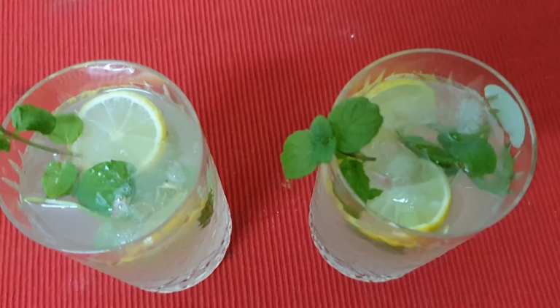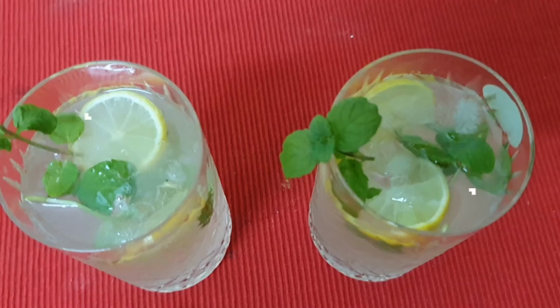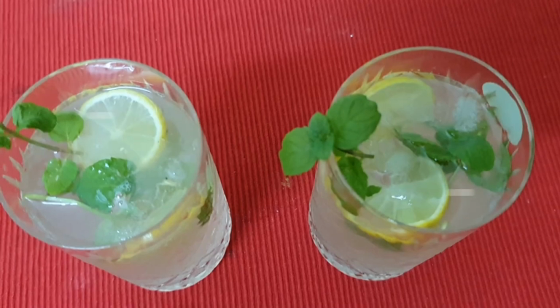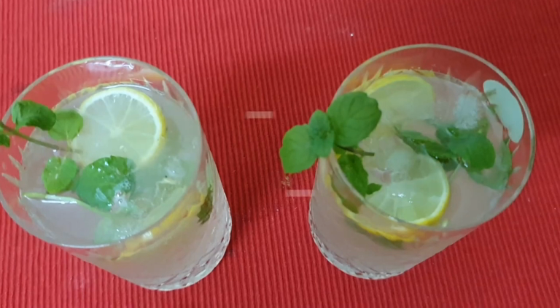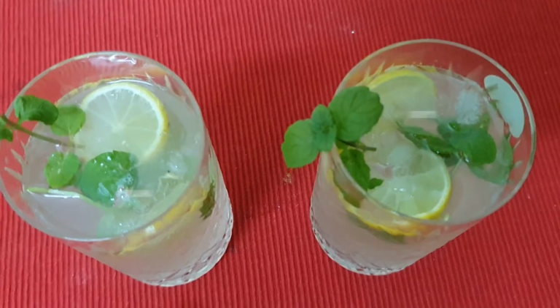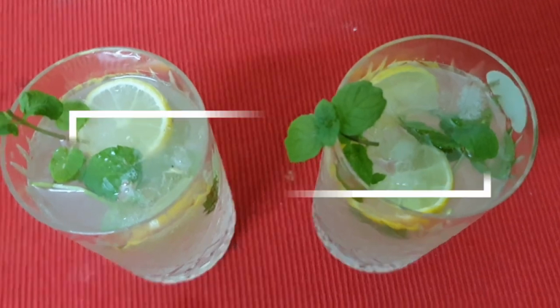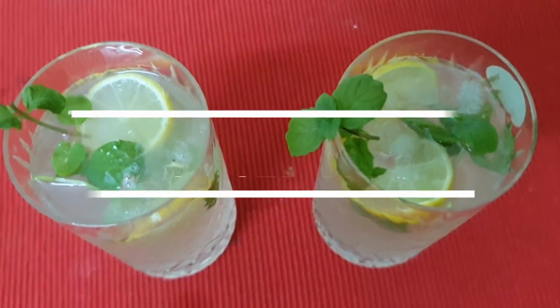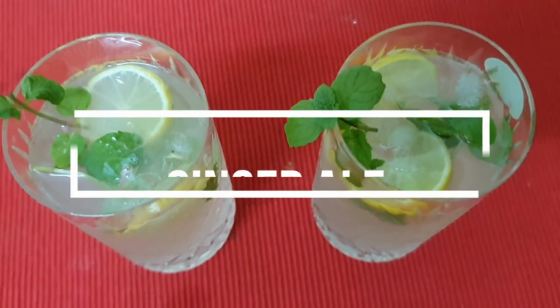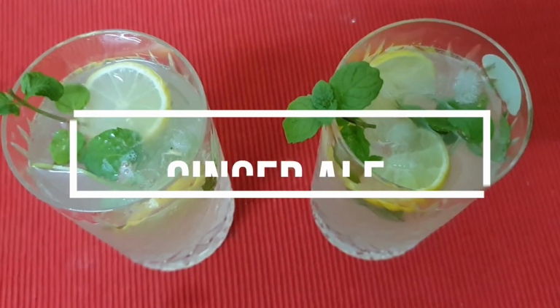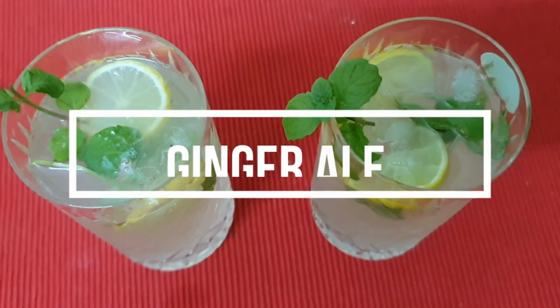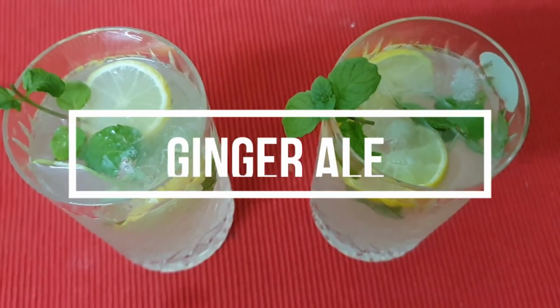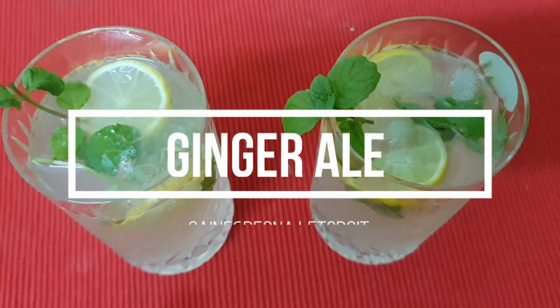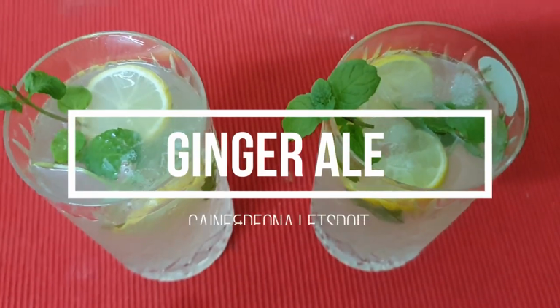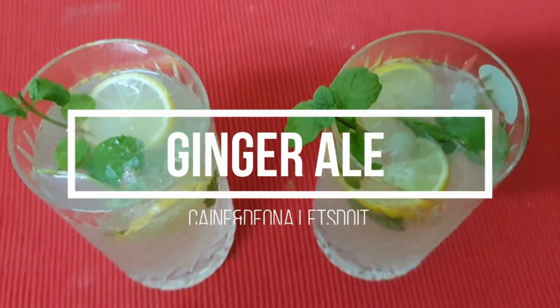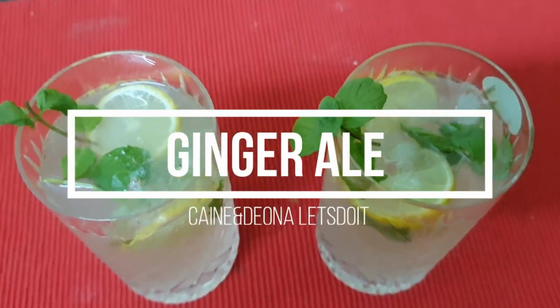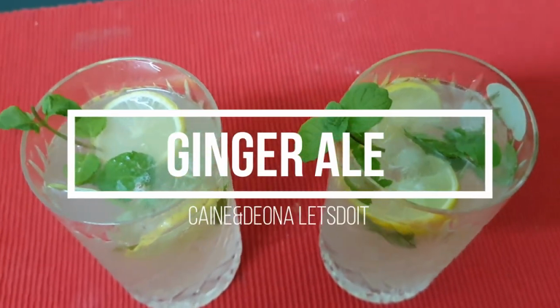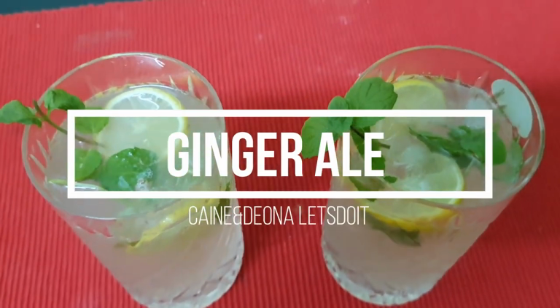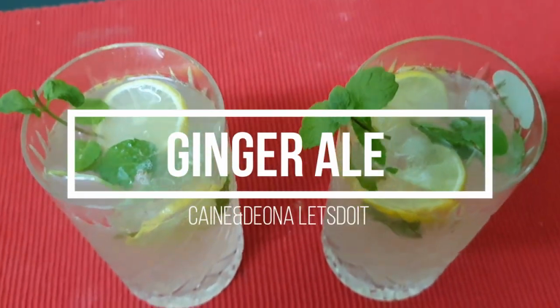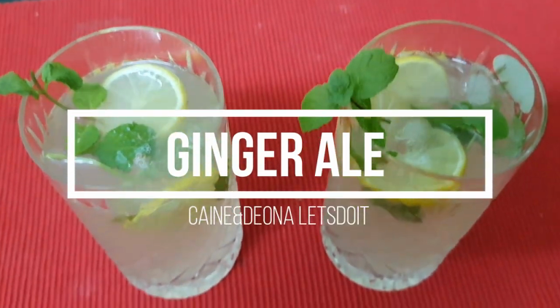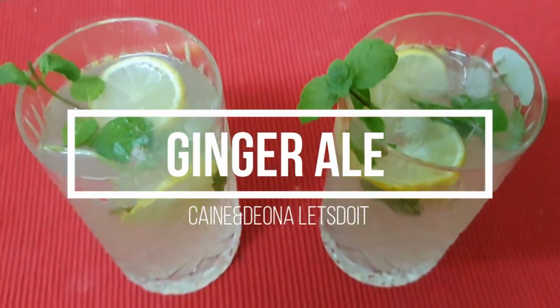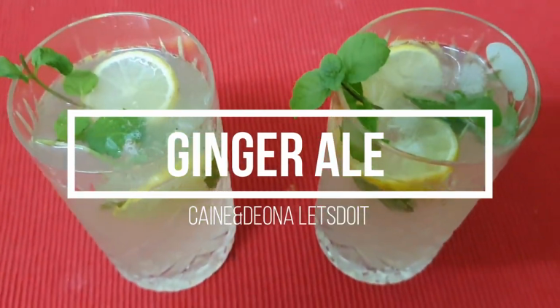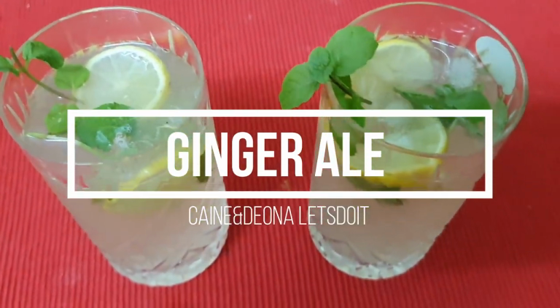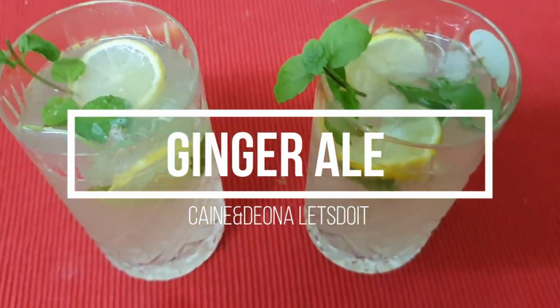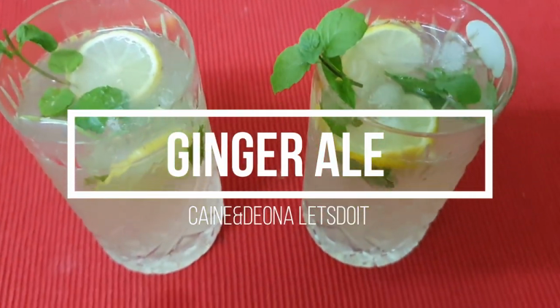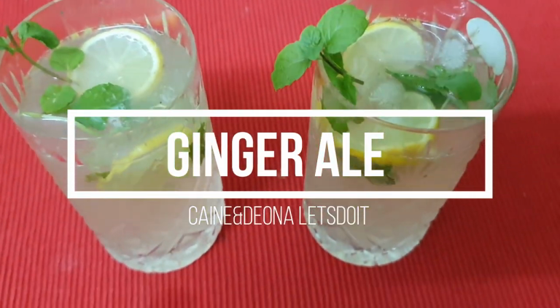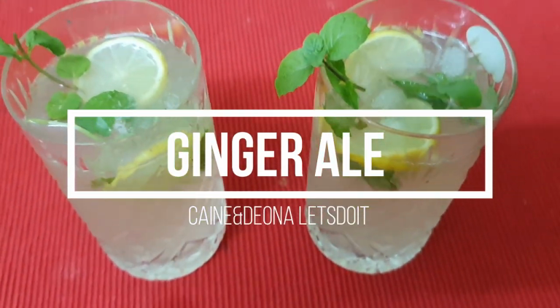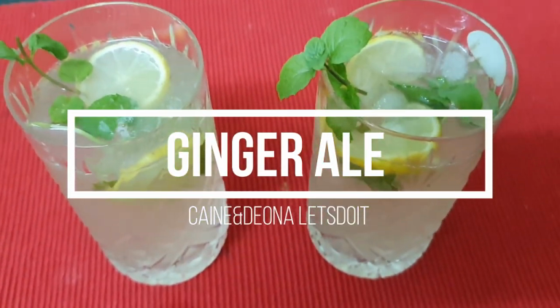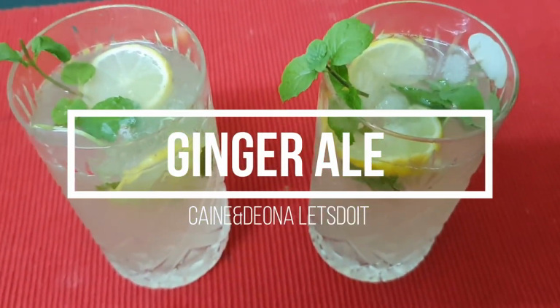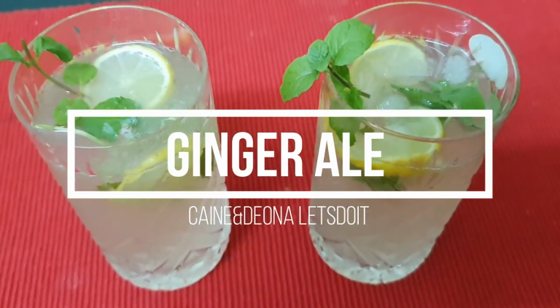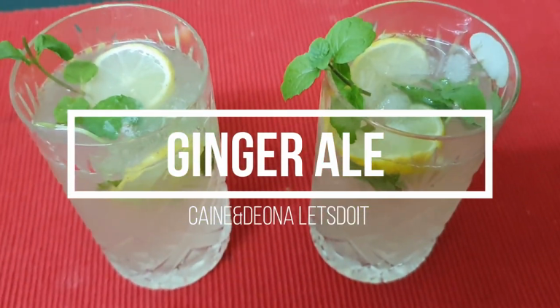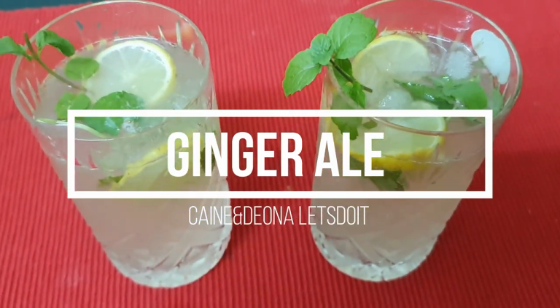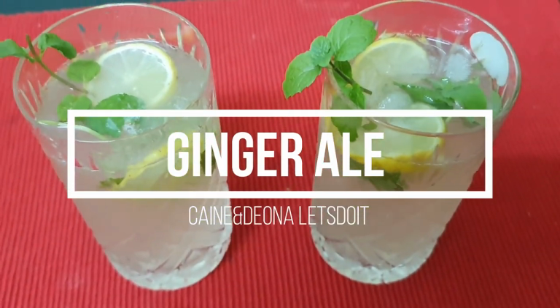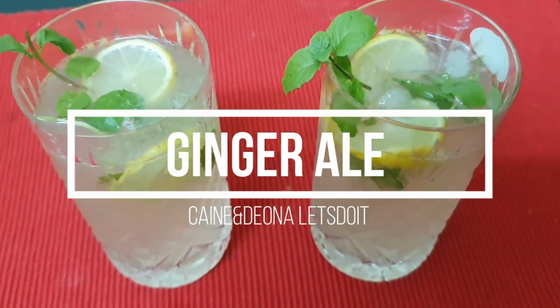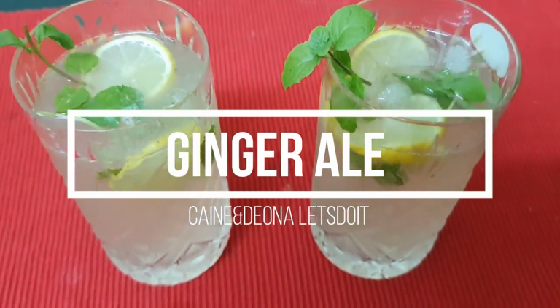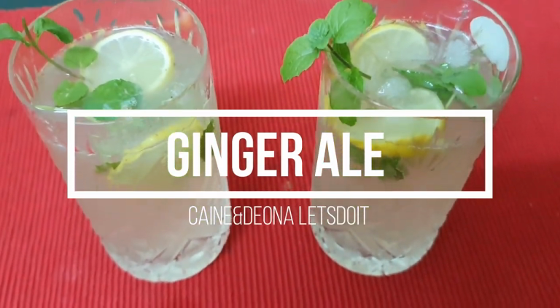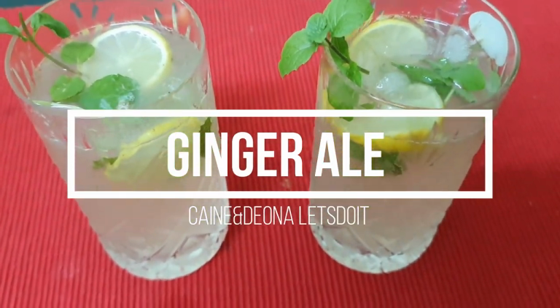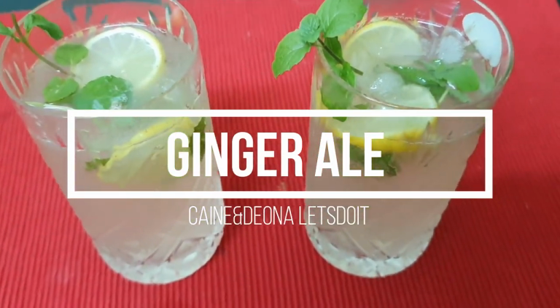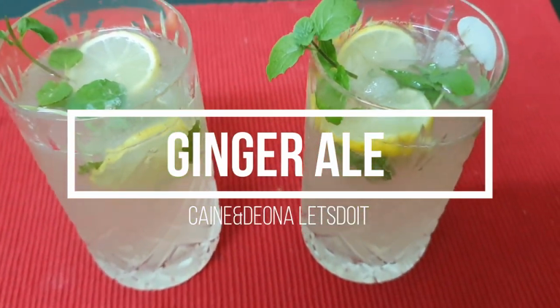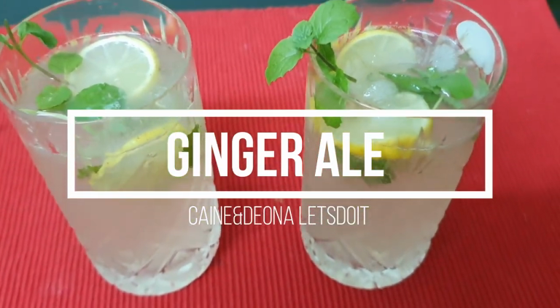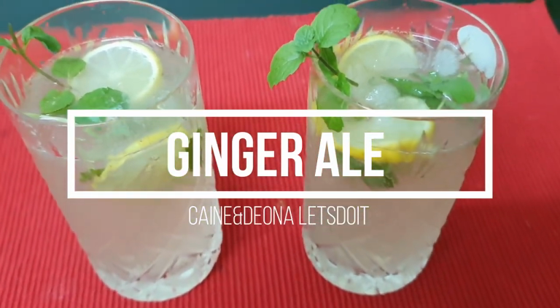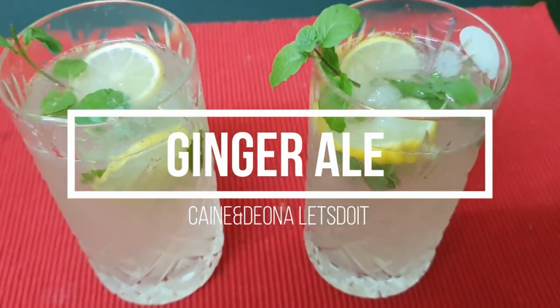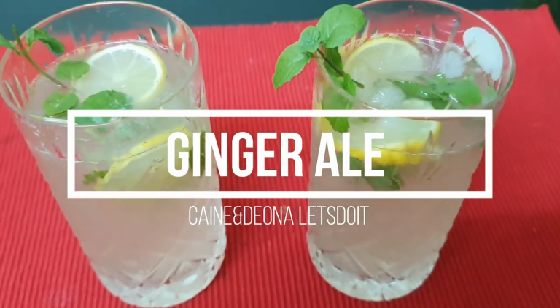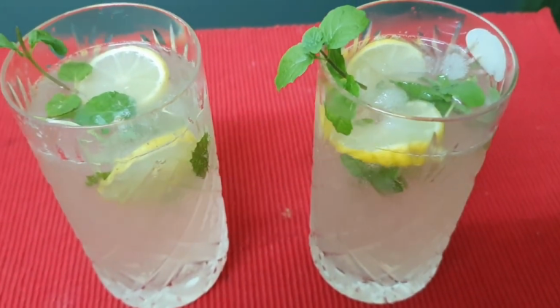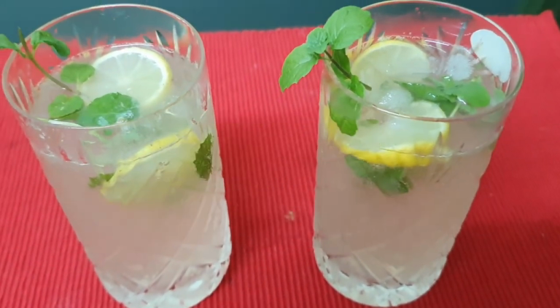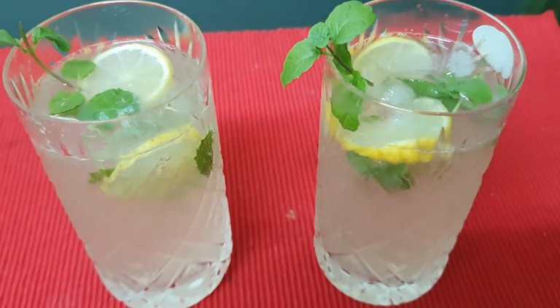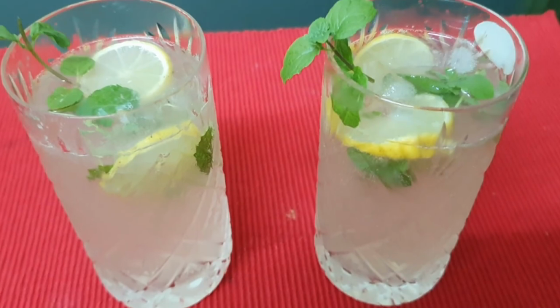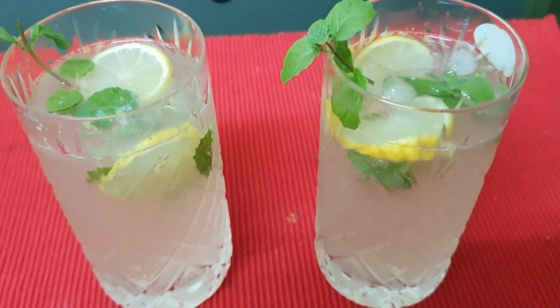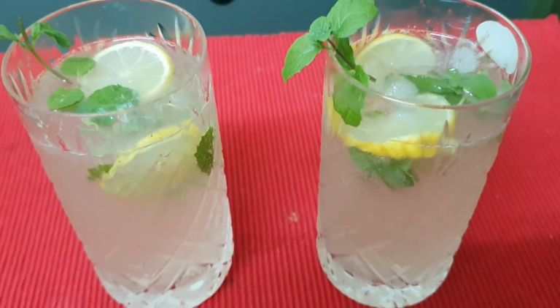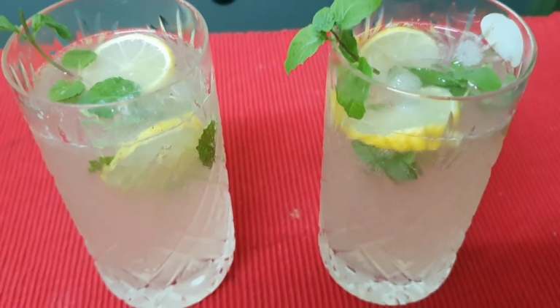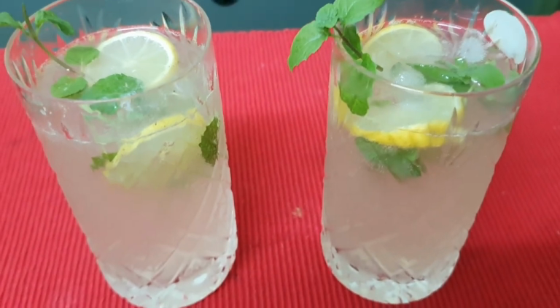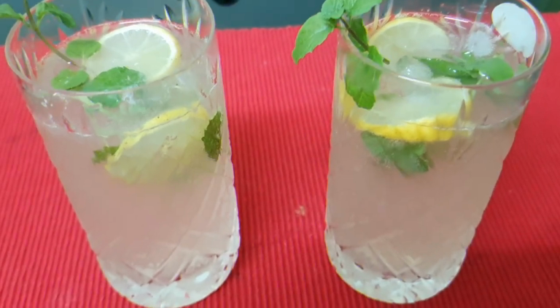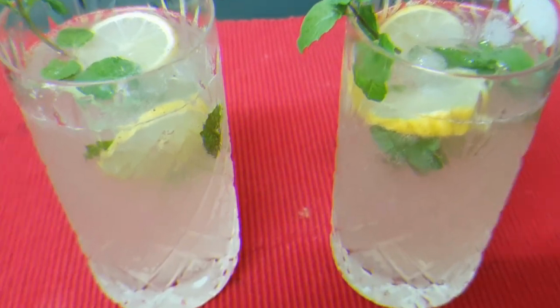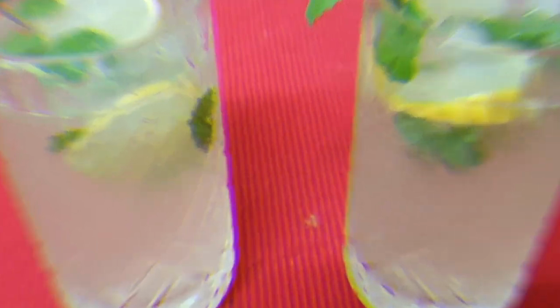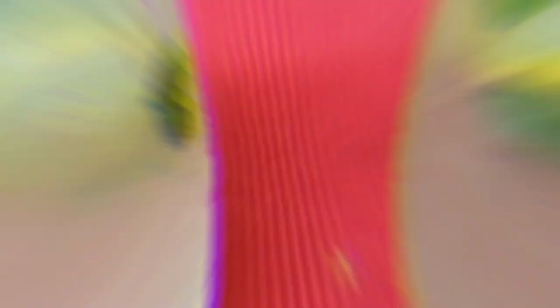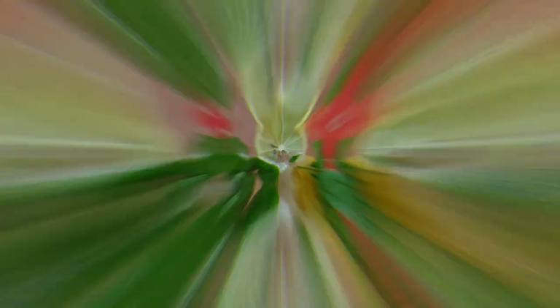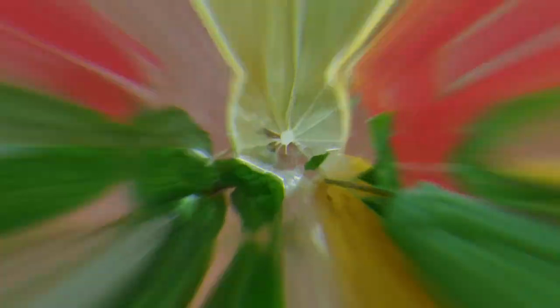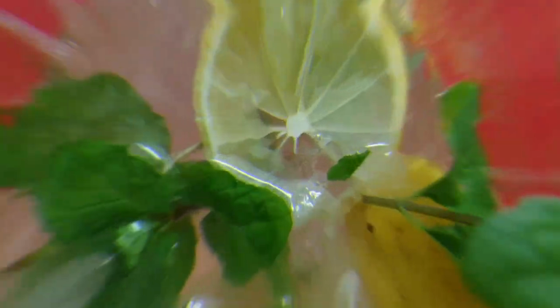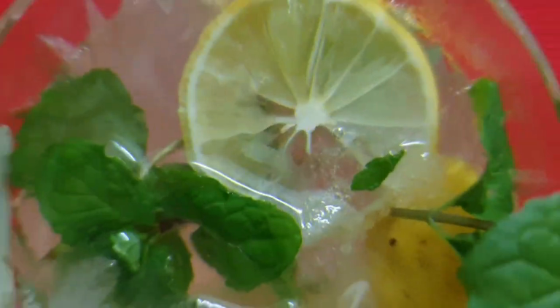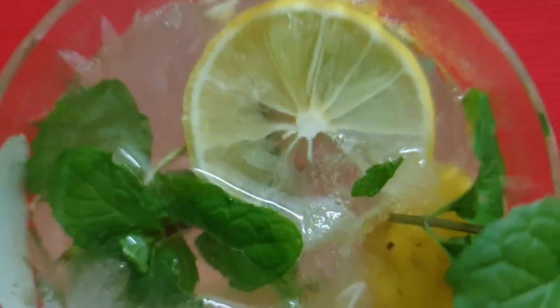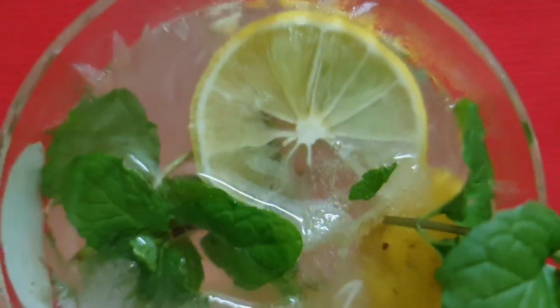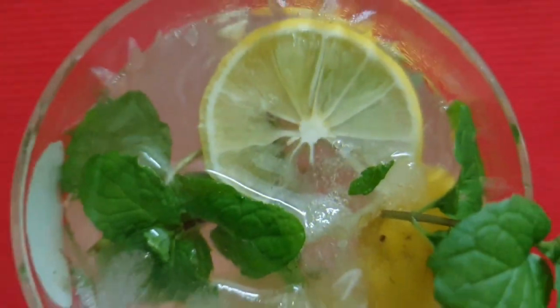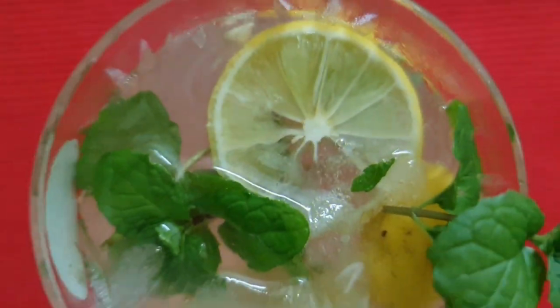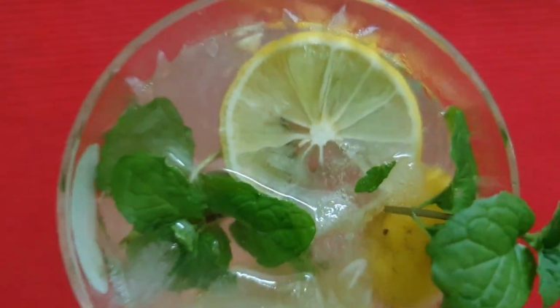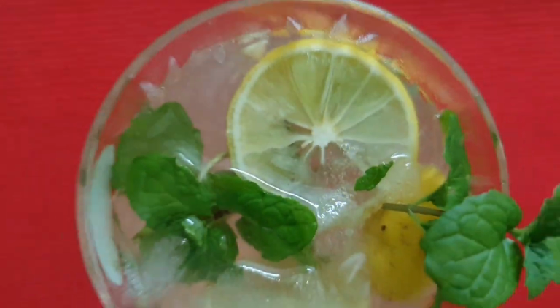Hello and welcome to Divana's Piece. Let's do it! This is a refreshing drink. It's called Ginger. Now let's try it.